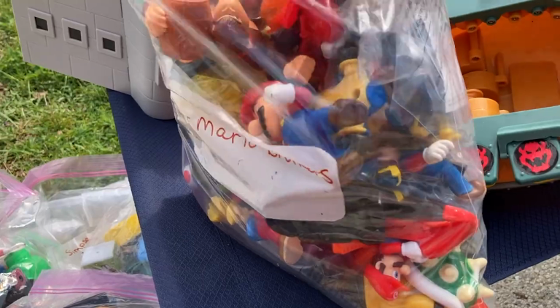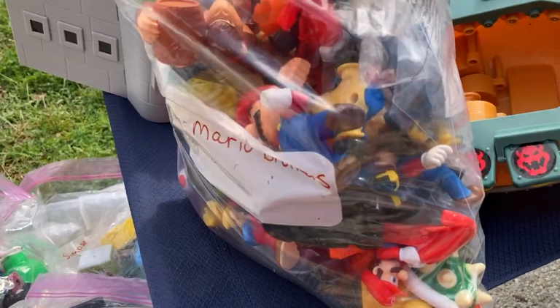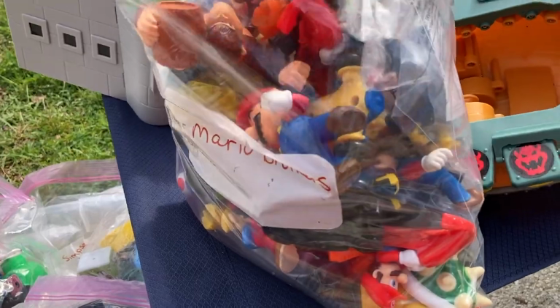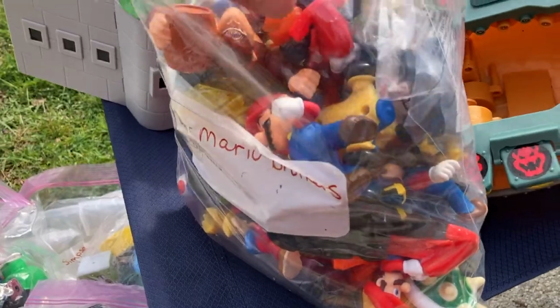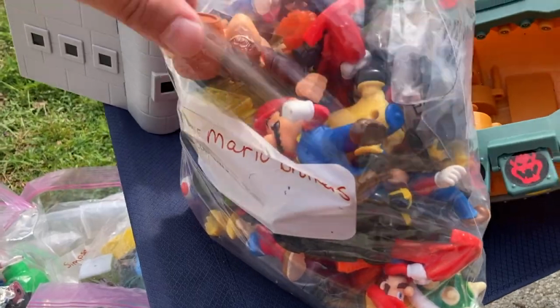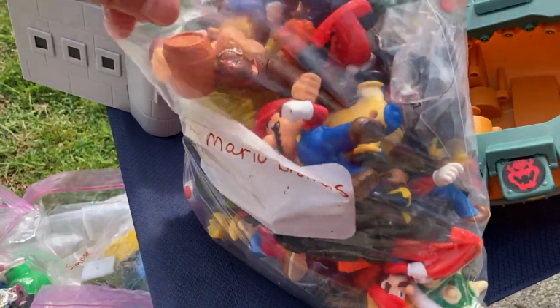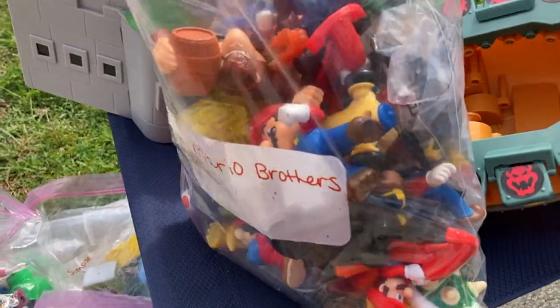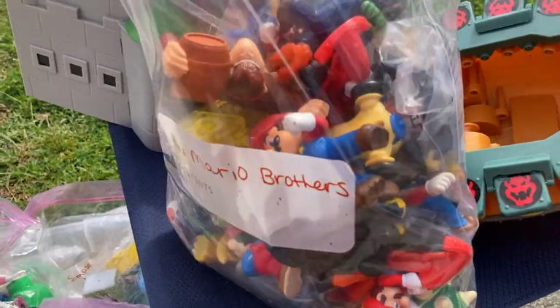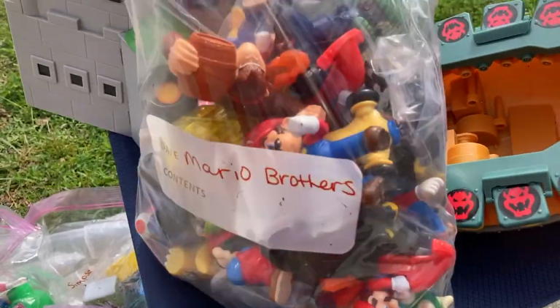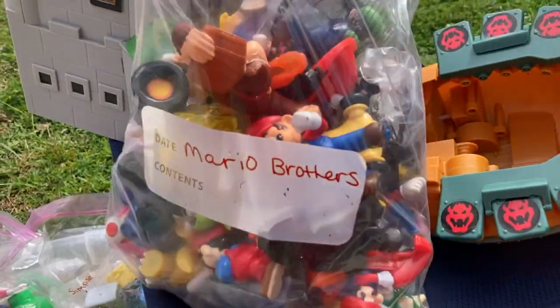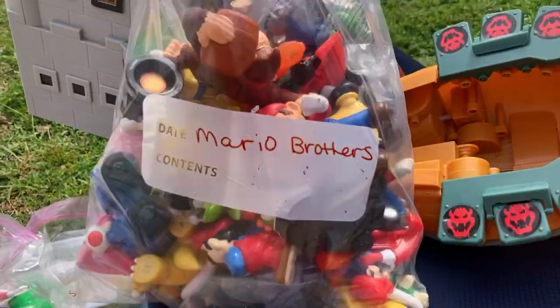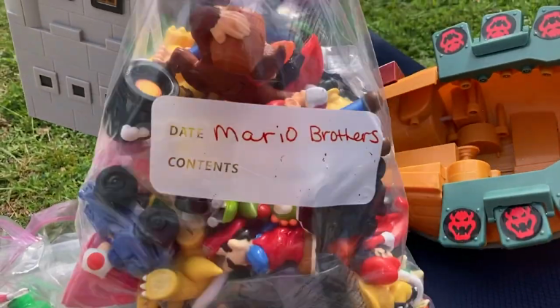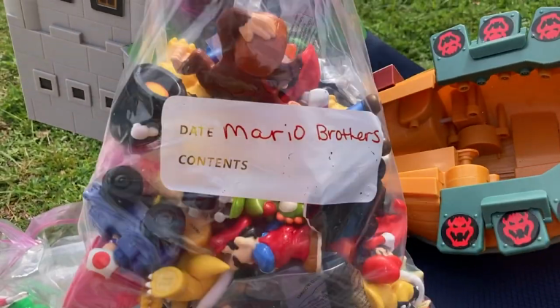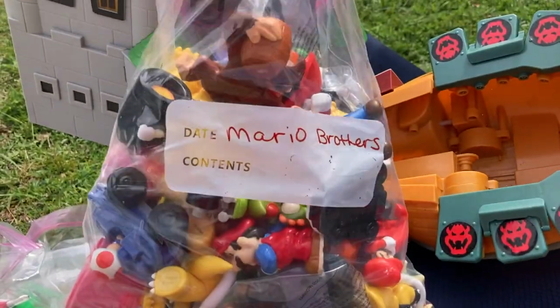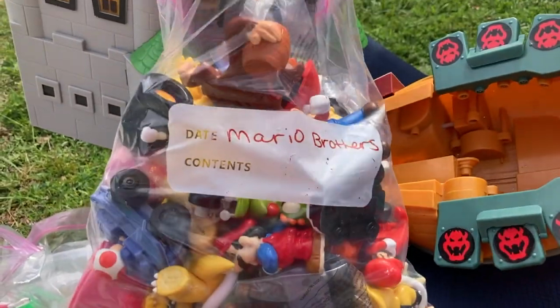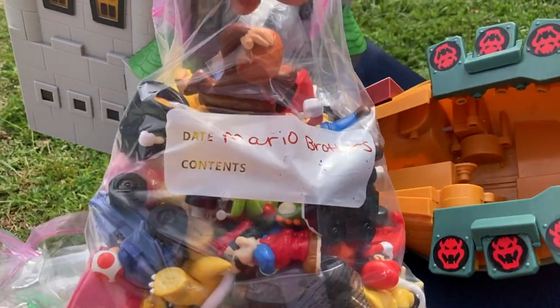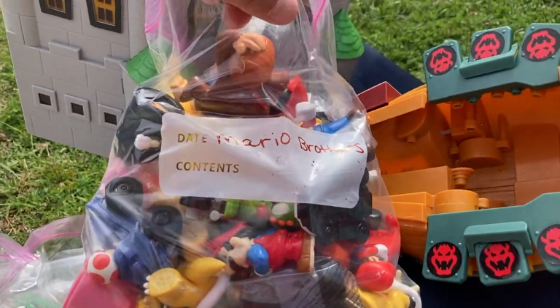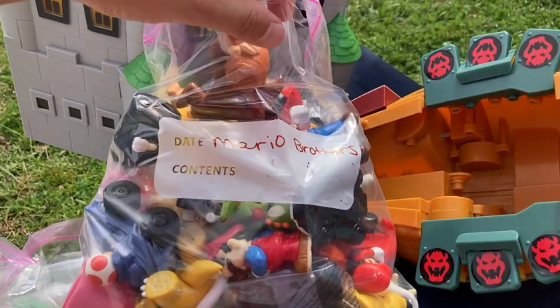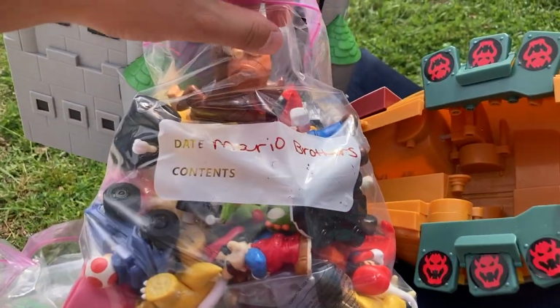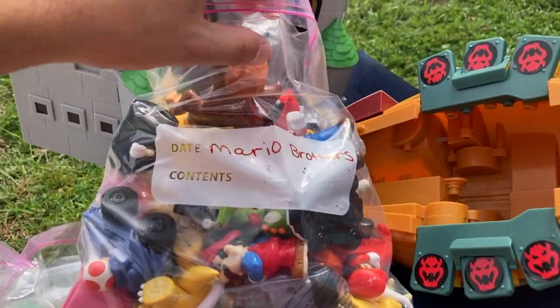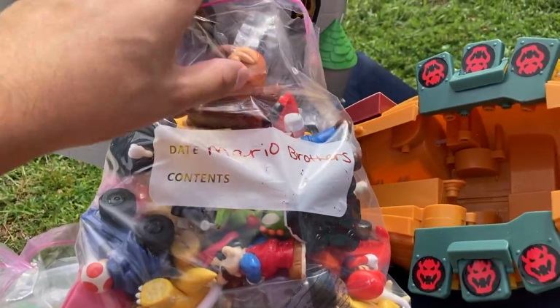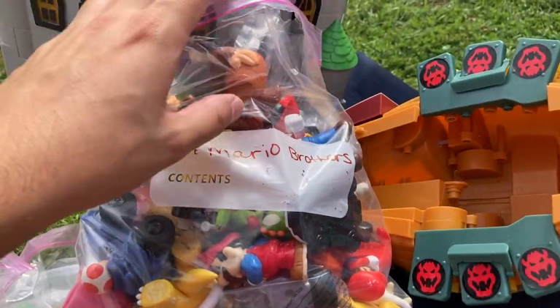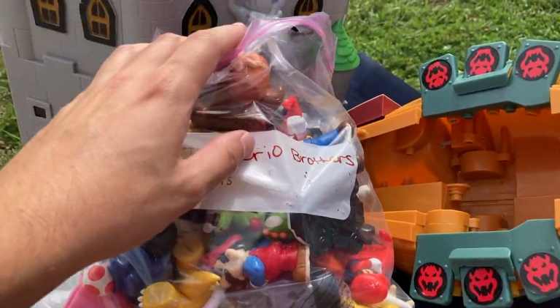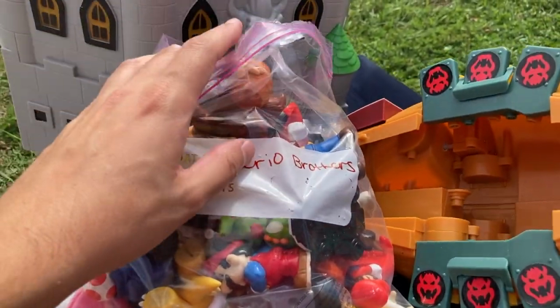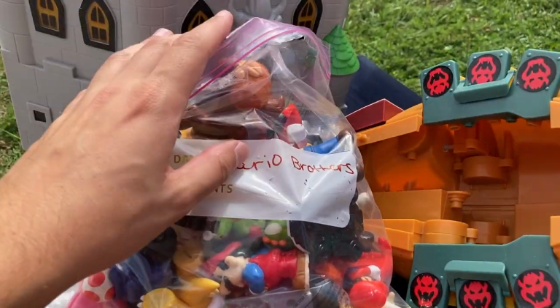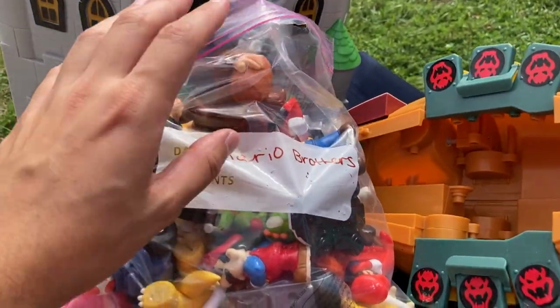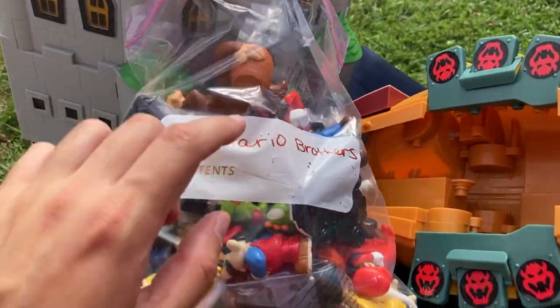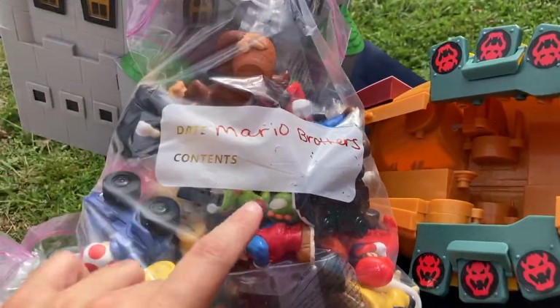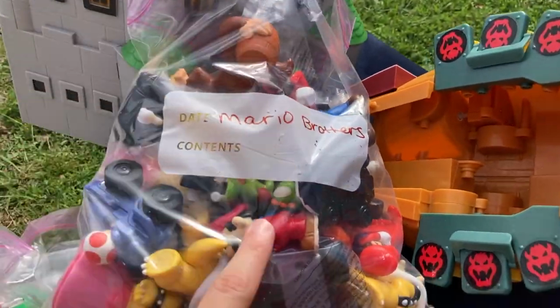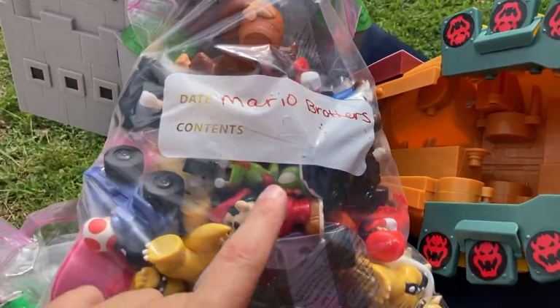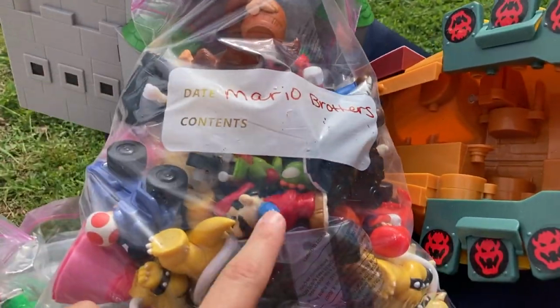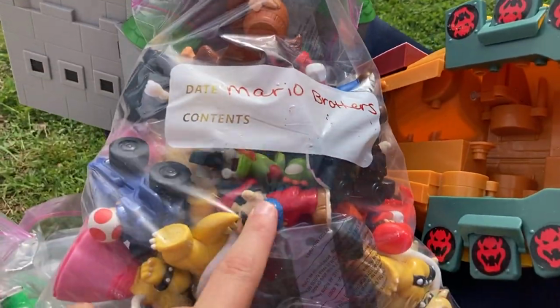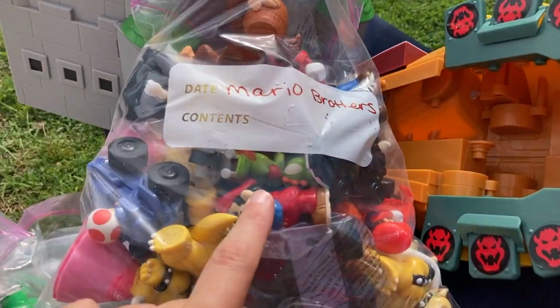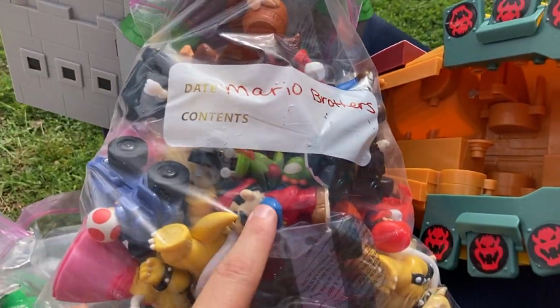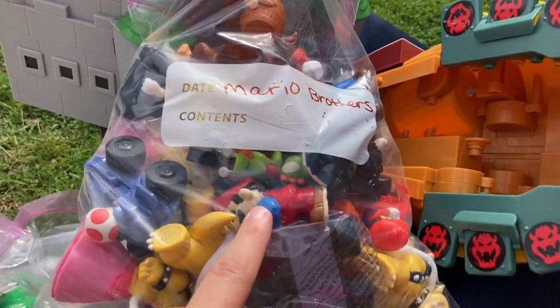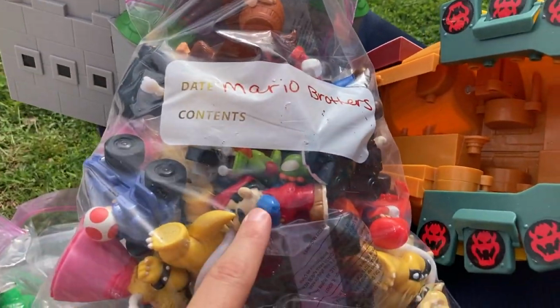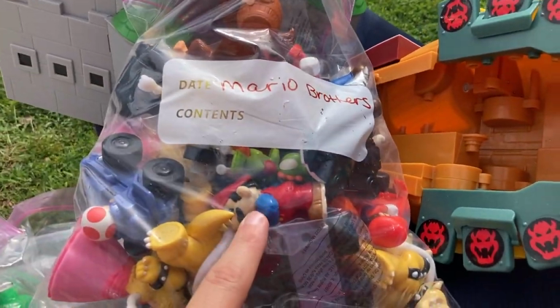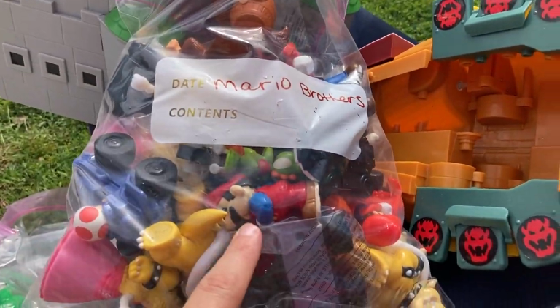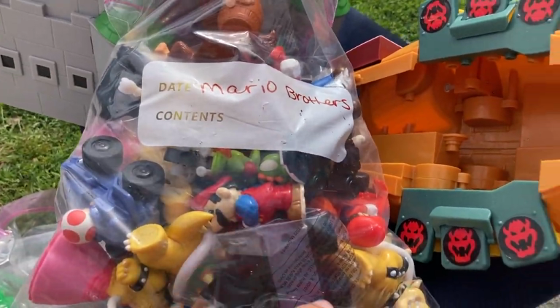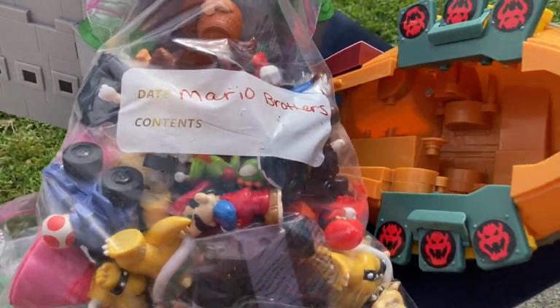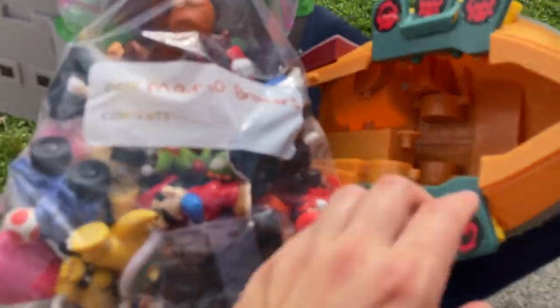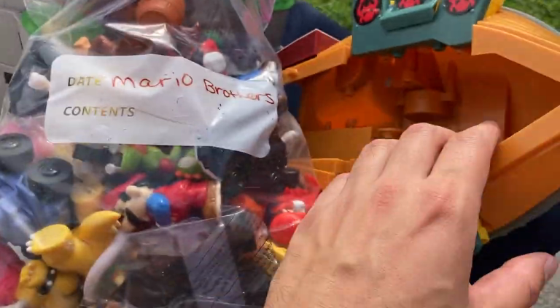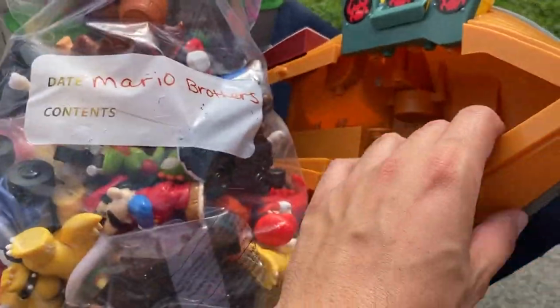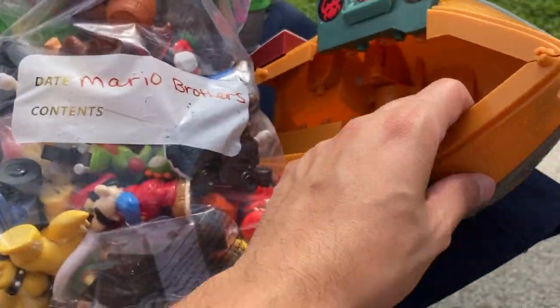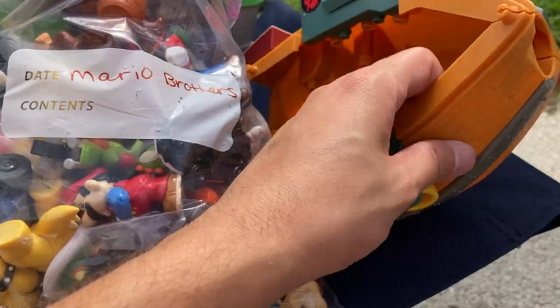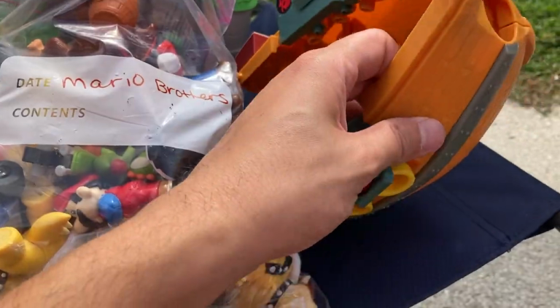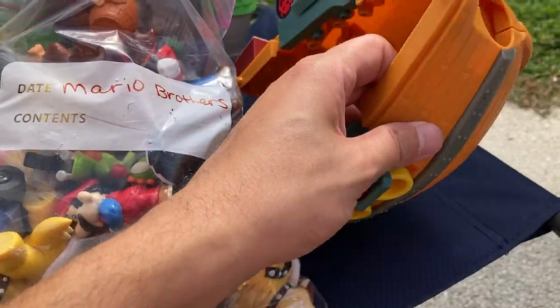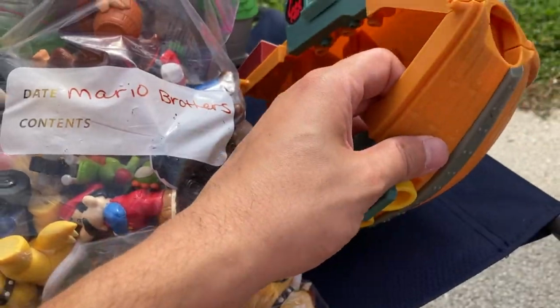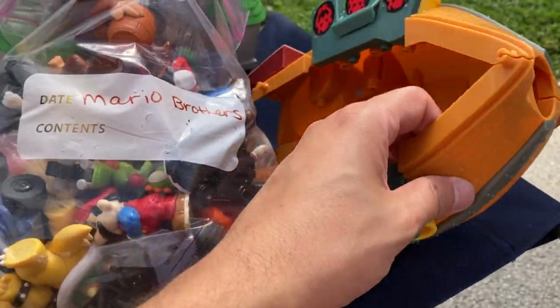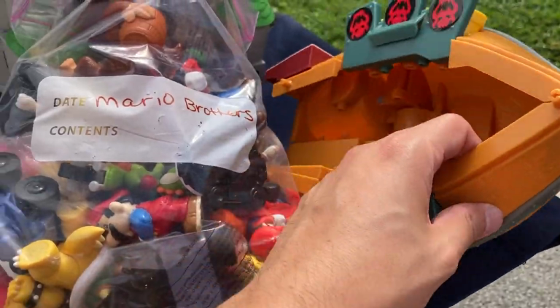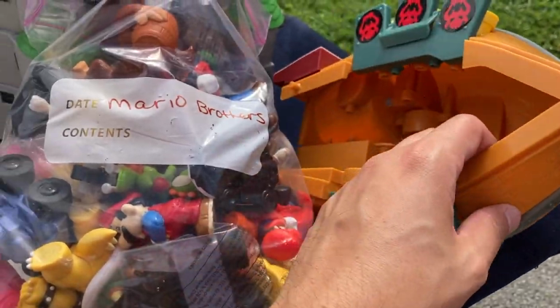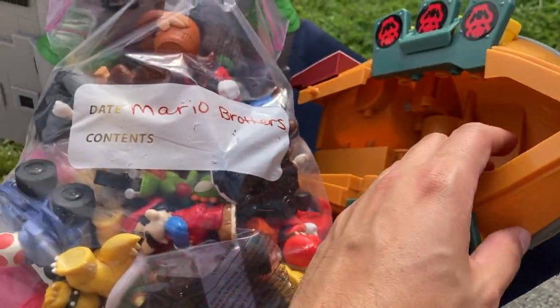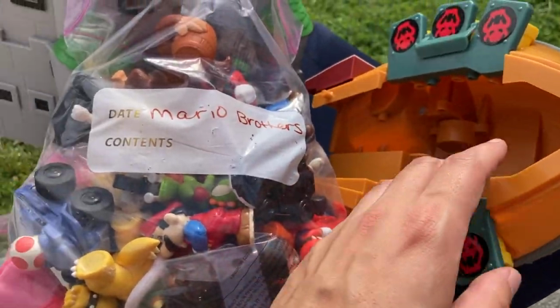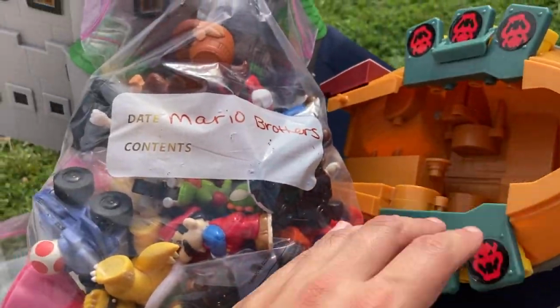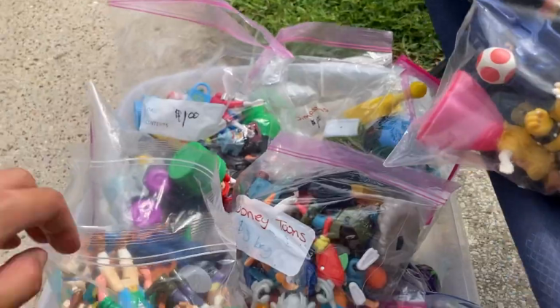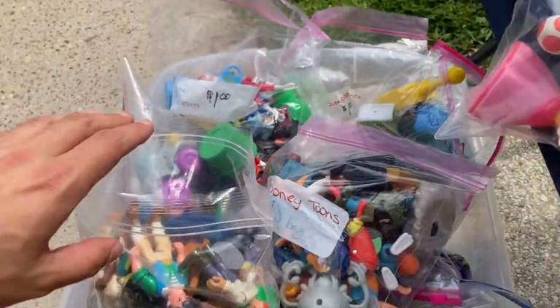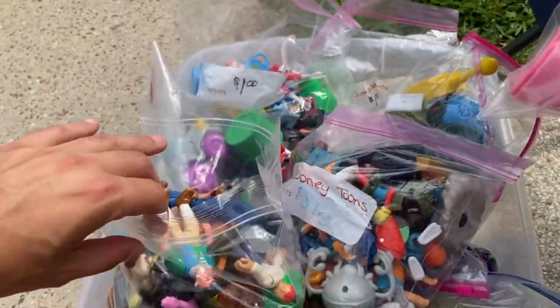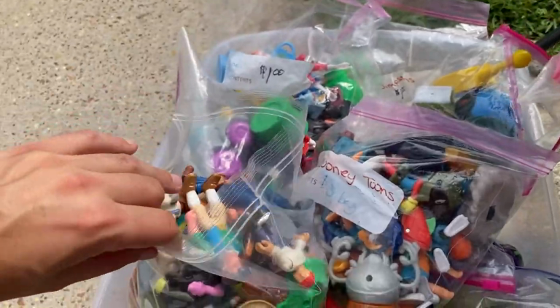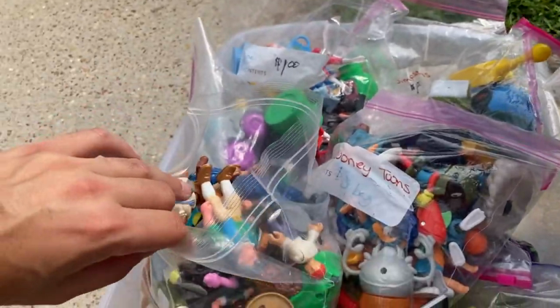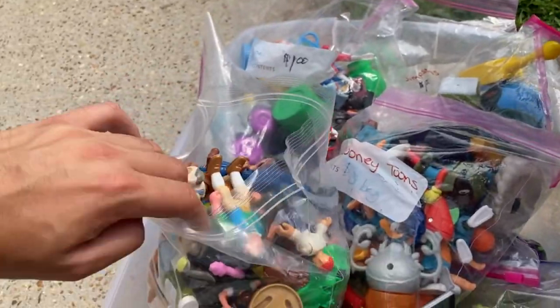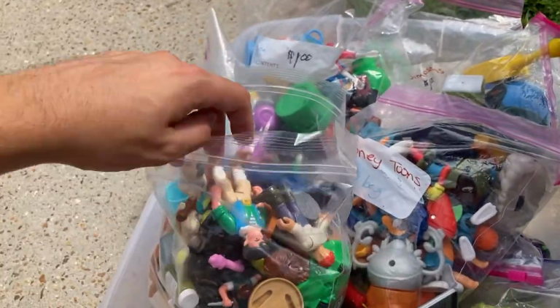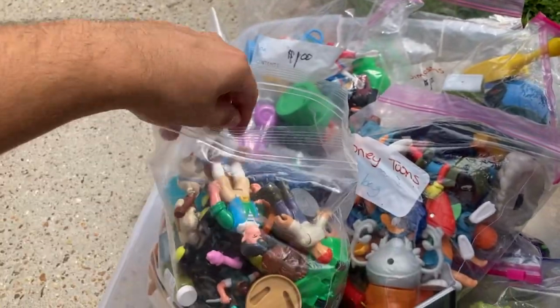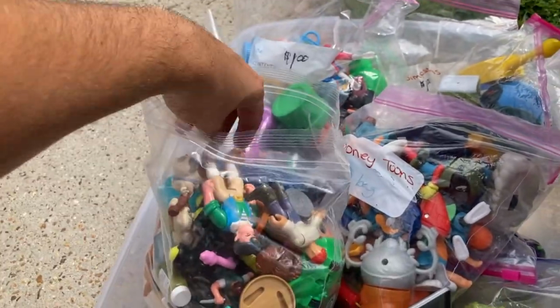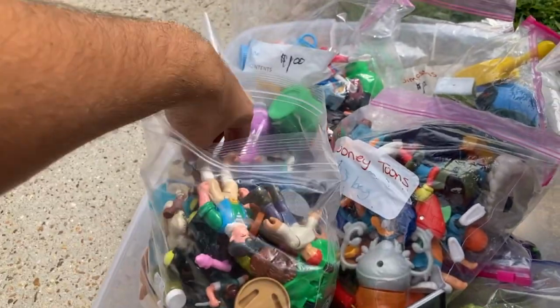Probably gonna get this whole set. Oh, there's one of the vintage ones in there too.